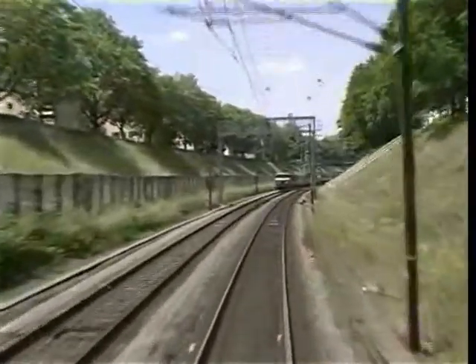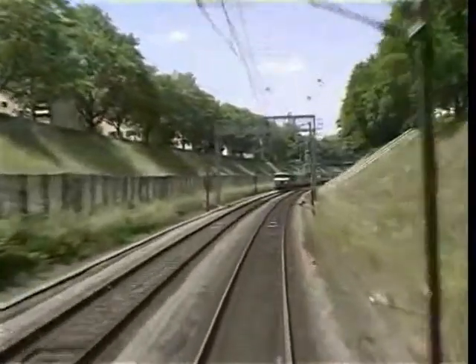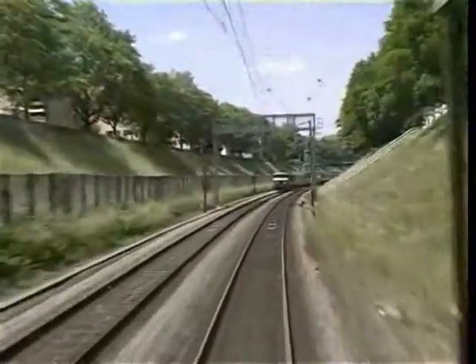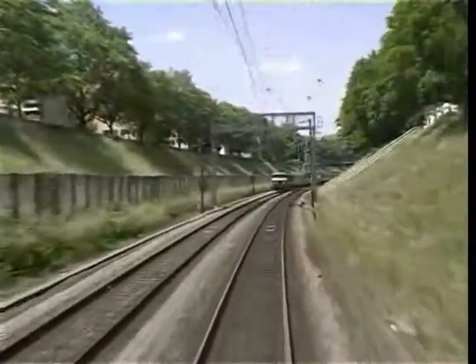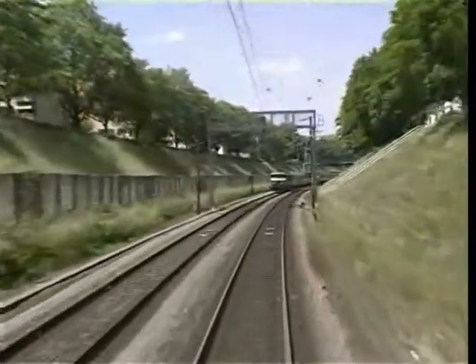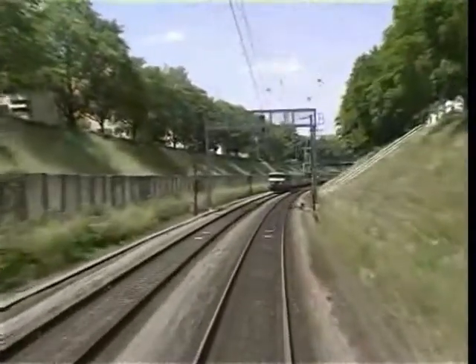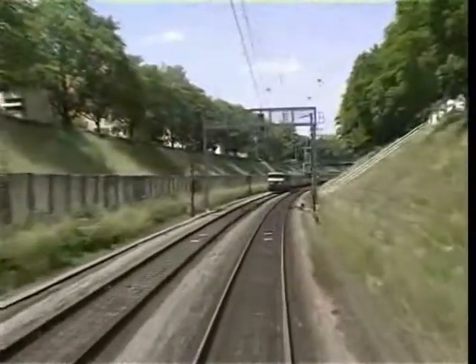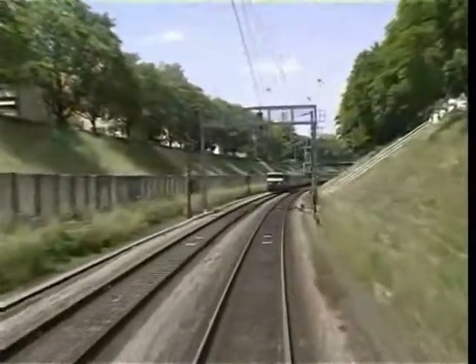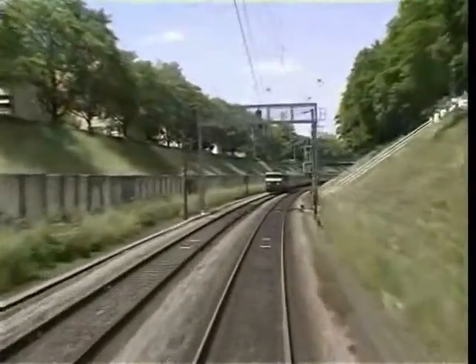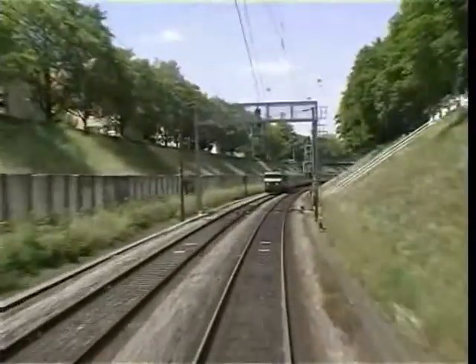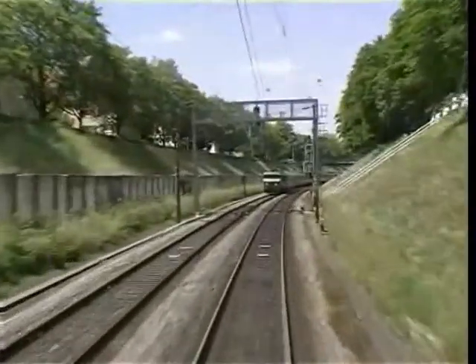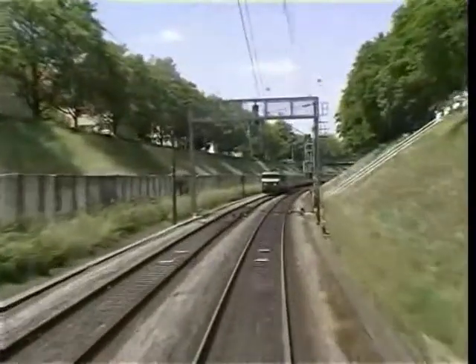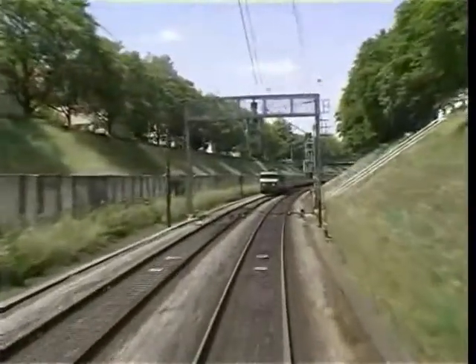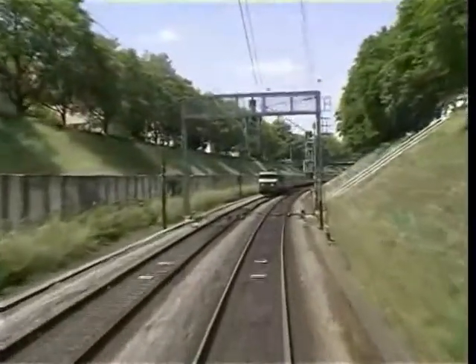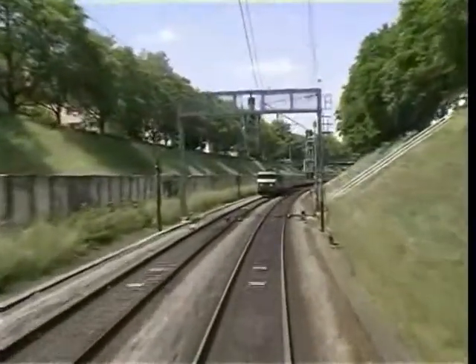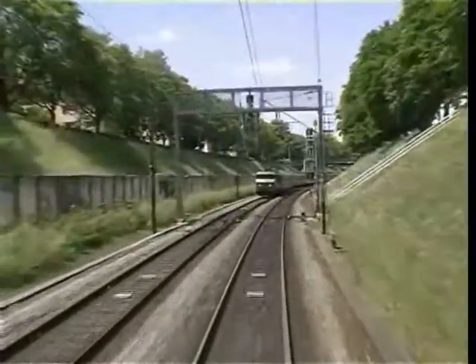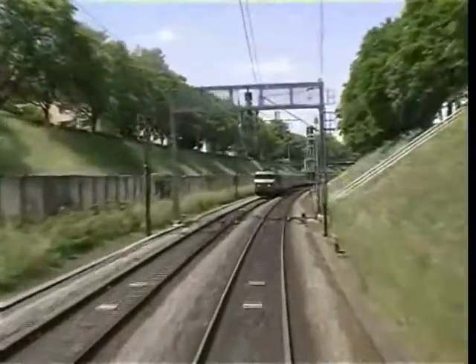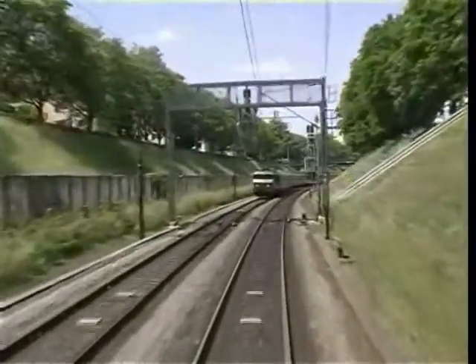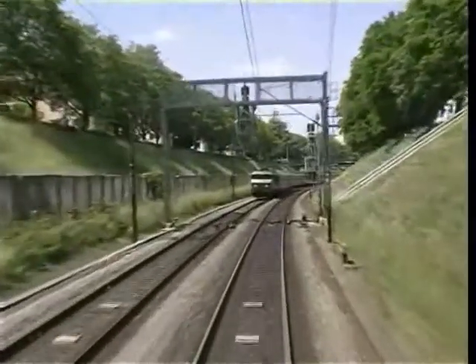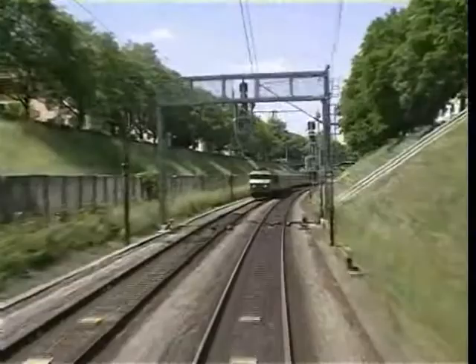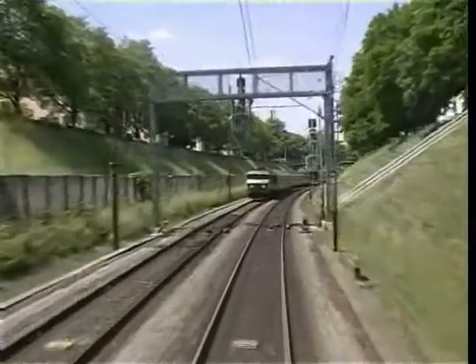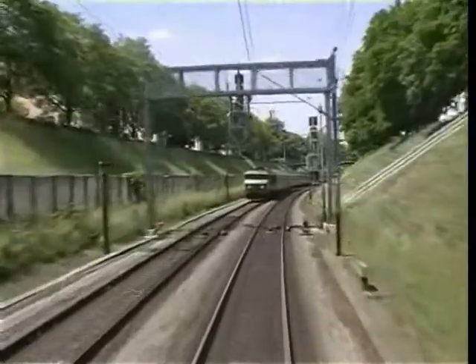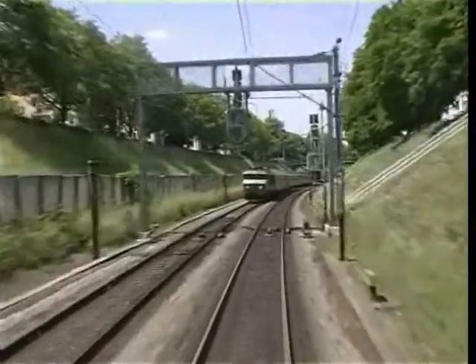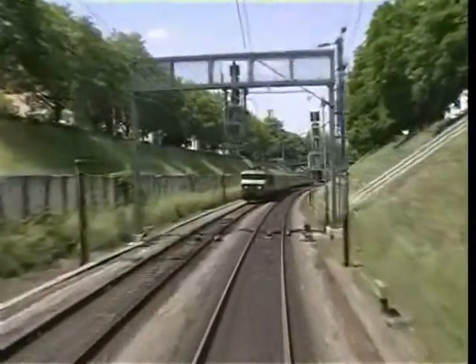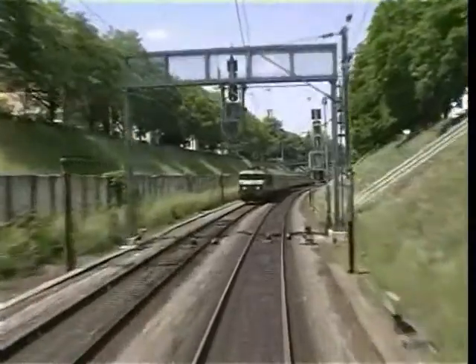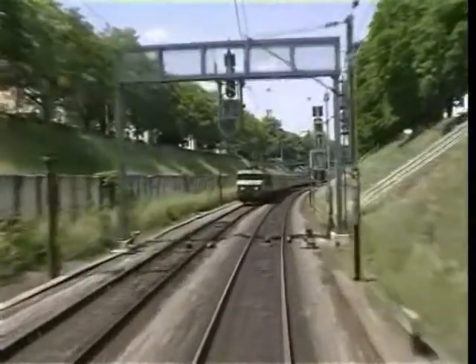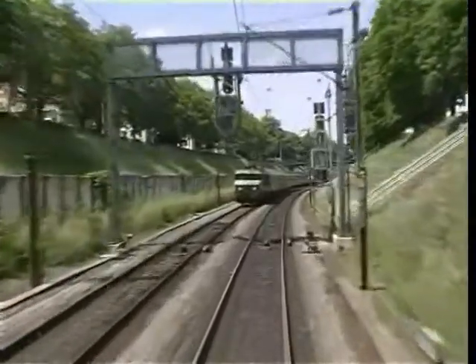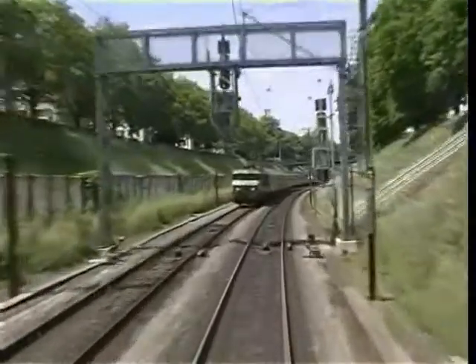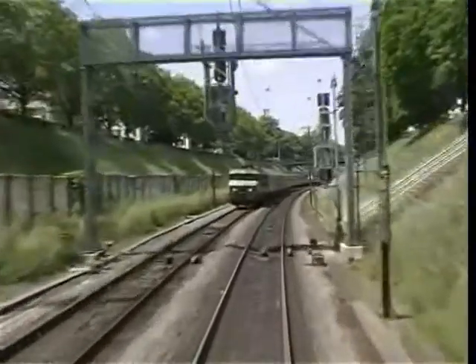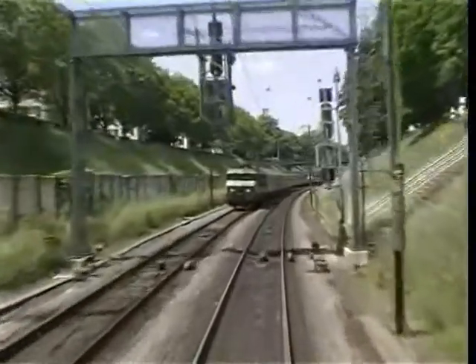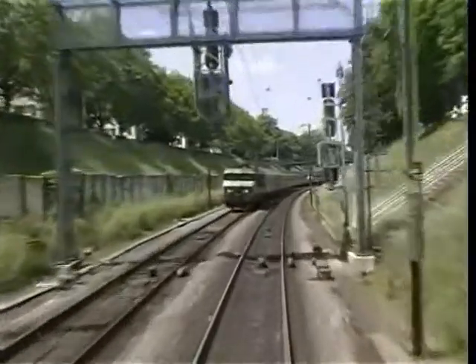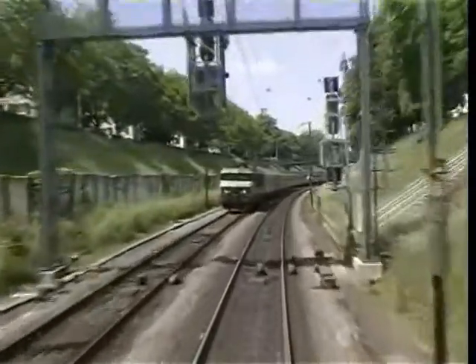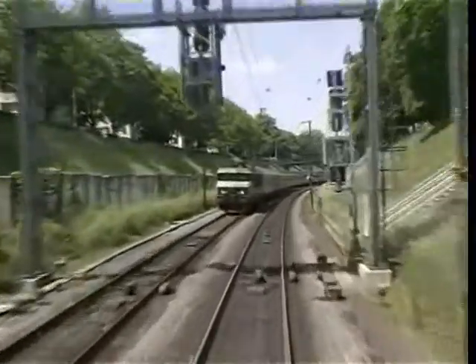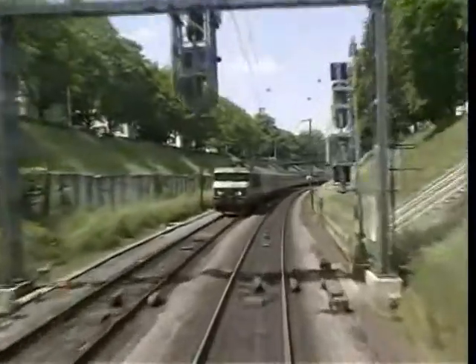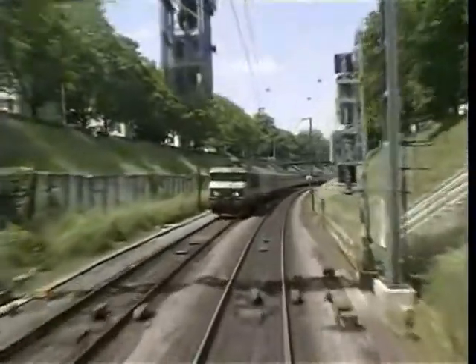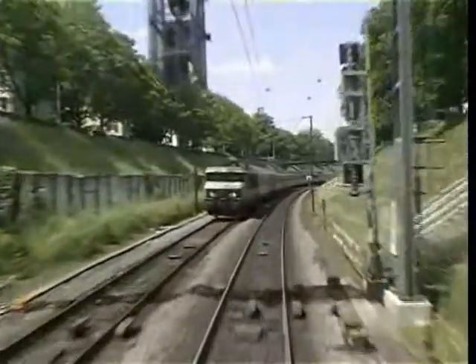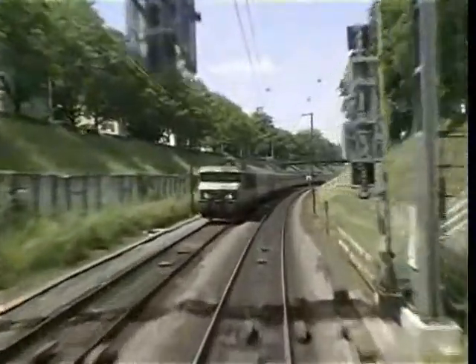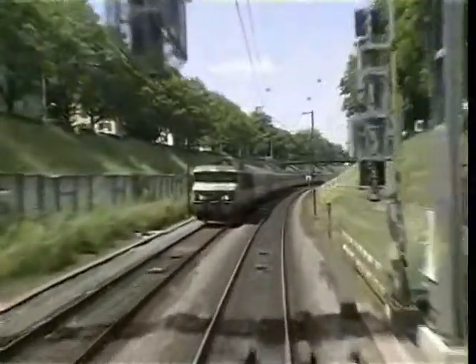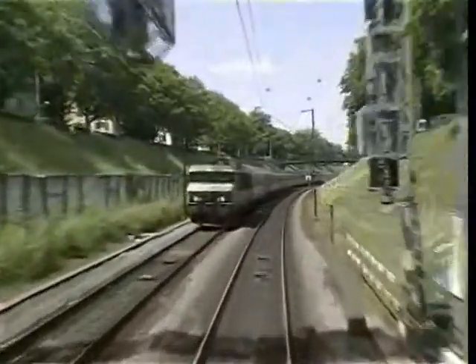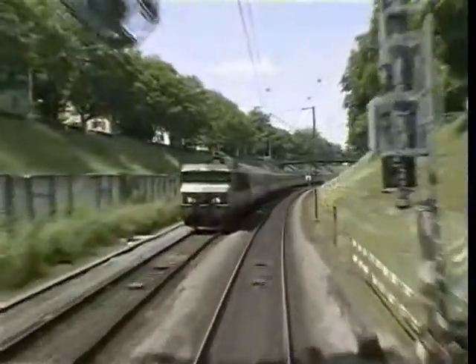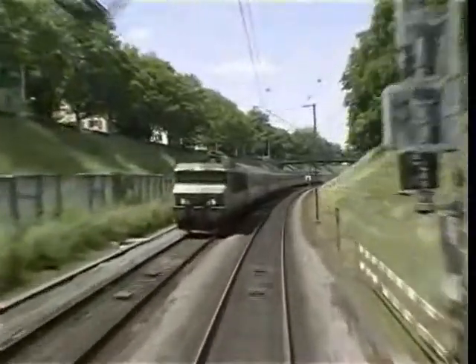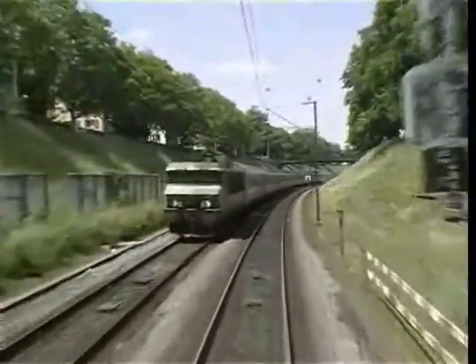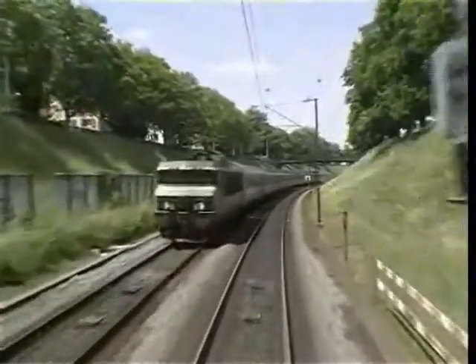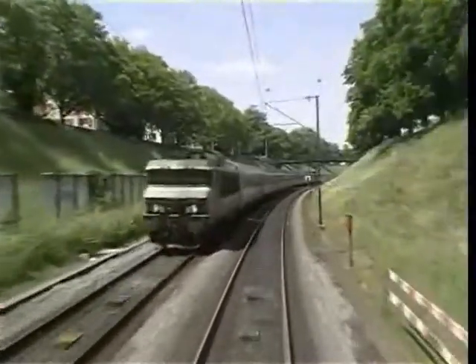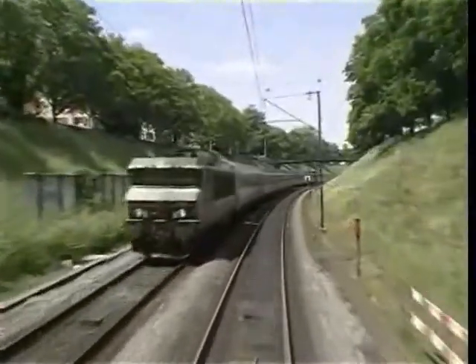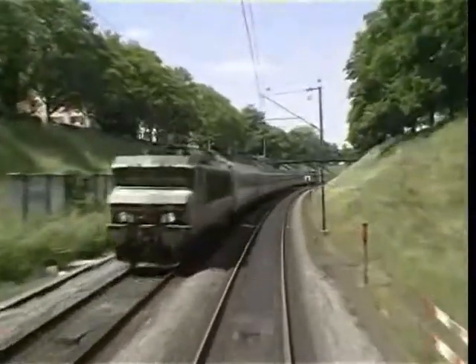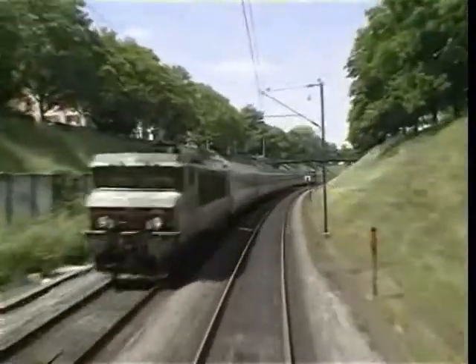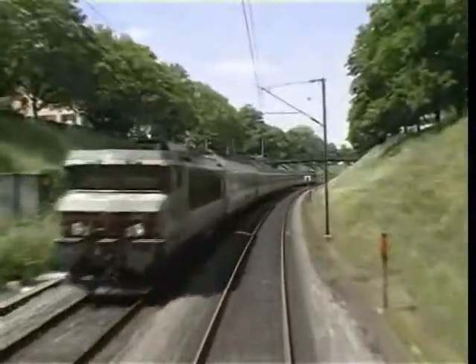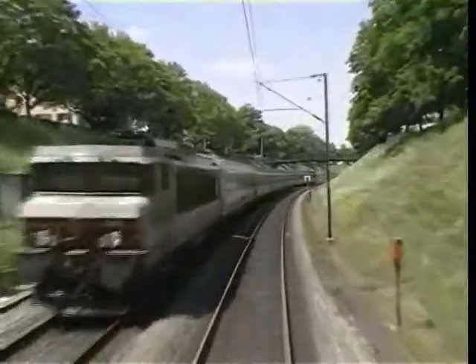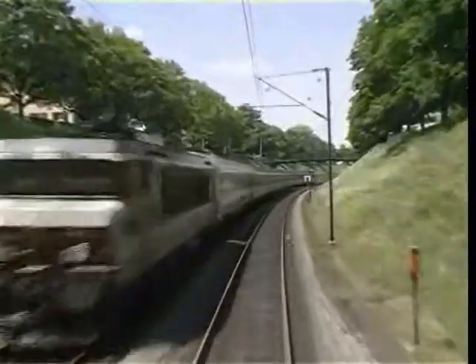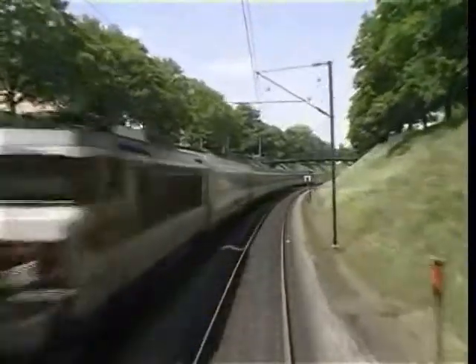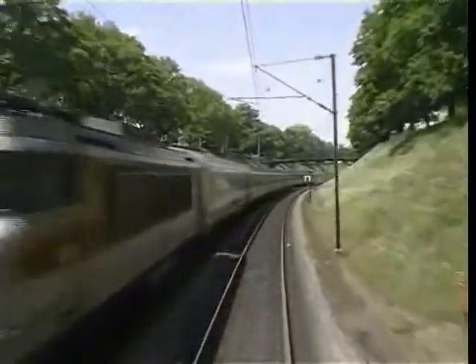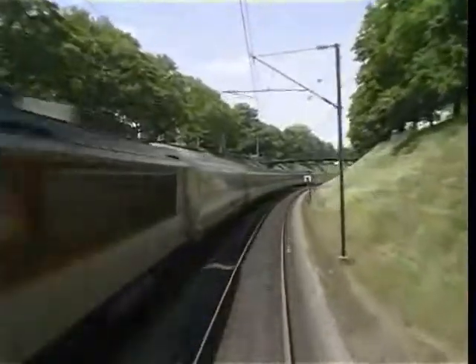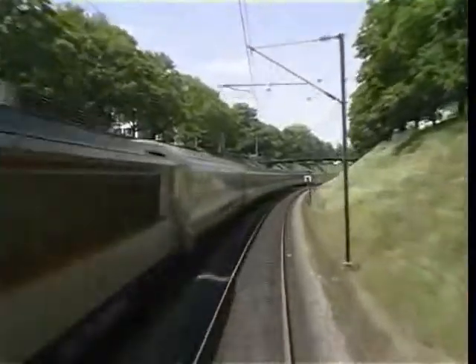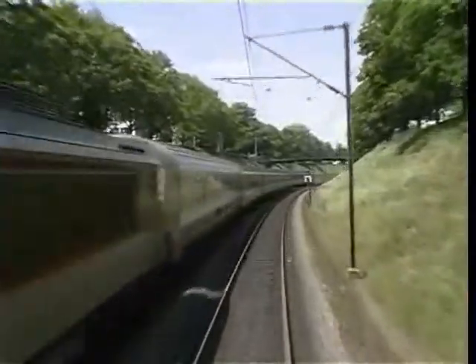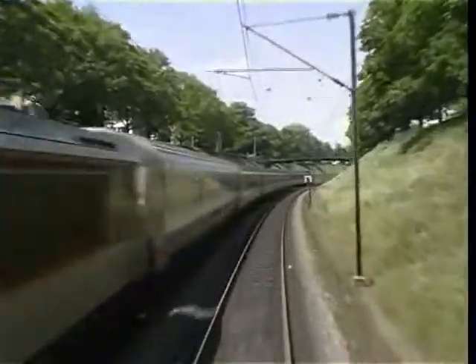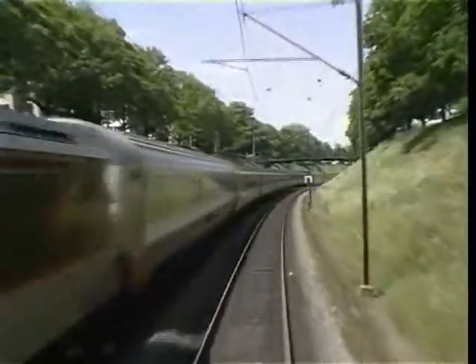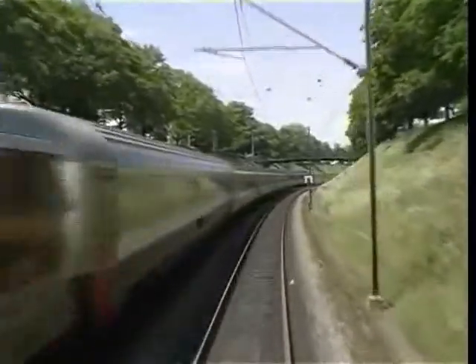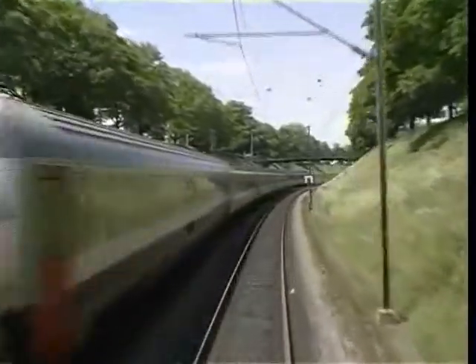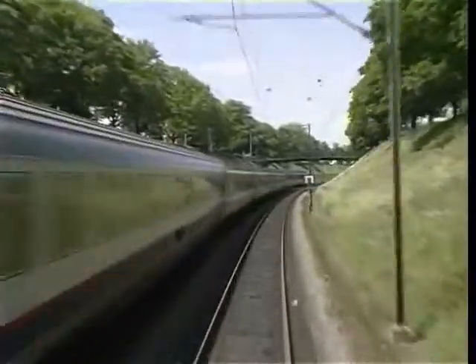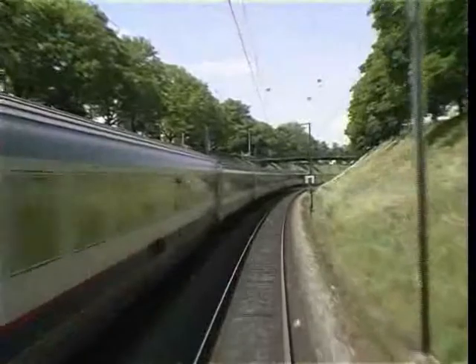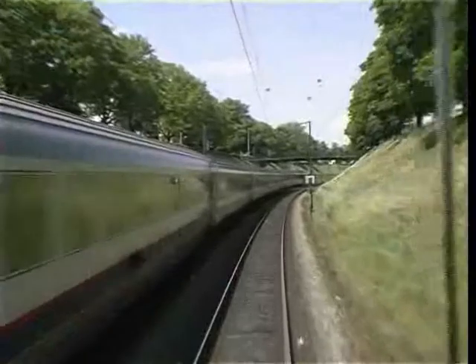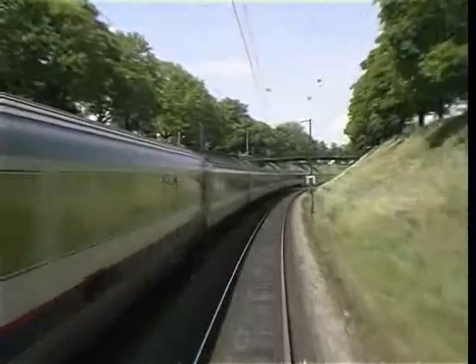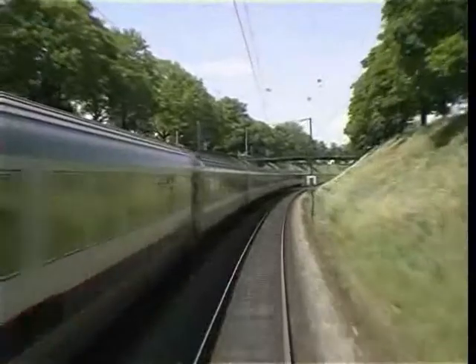At the exit of the station, we cross the descending Vauban Eurocité number 91, Brussels-Bruges, tracked by the BB15001.